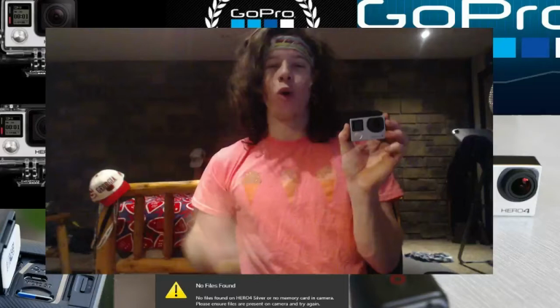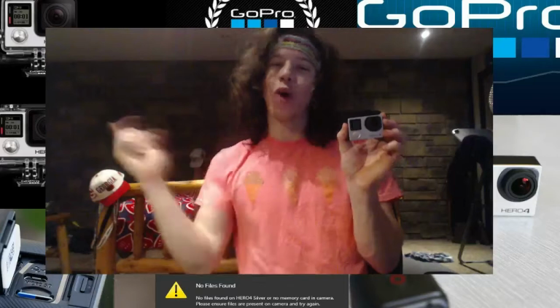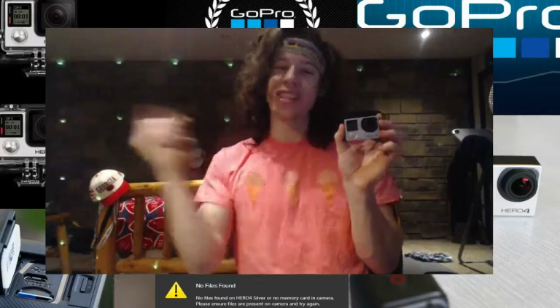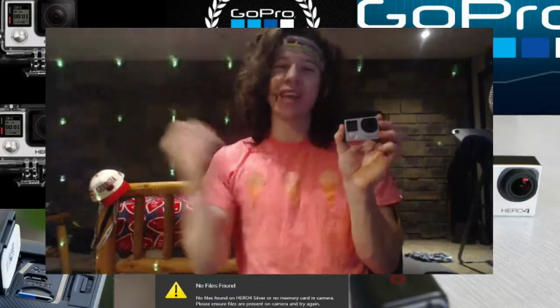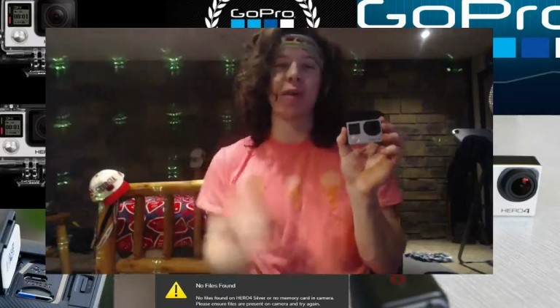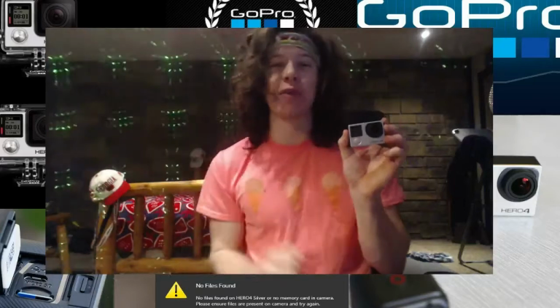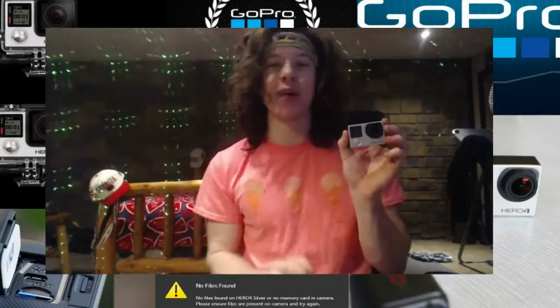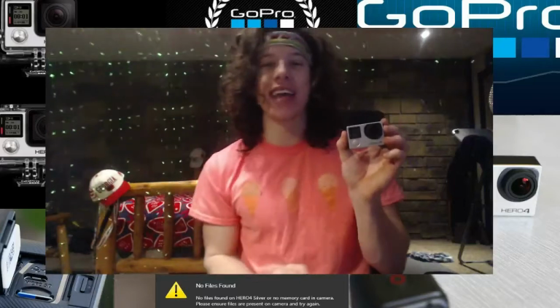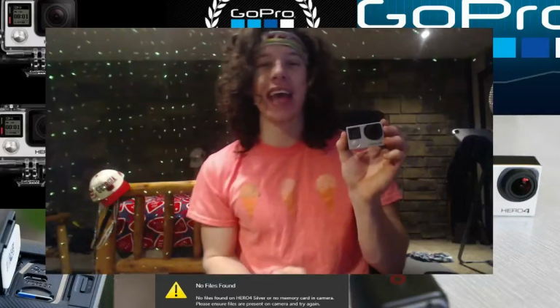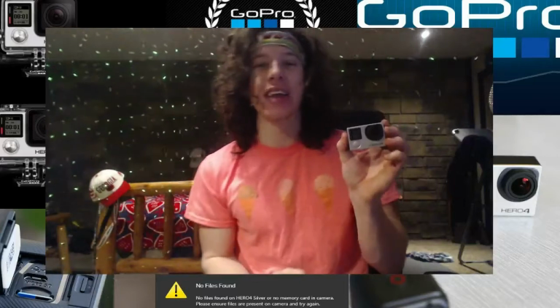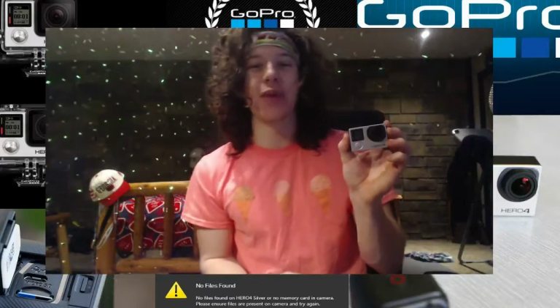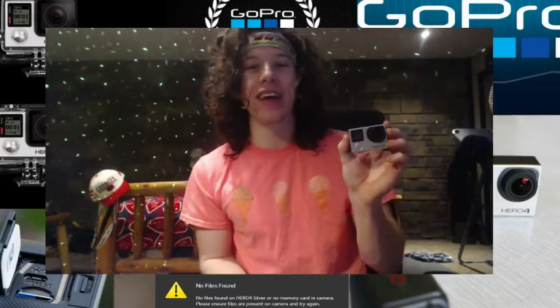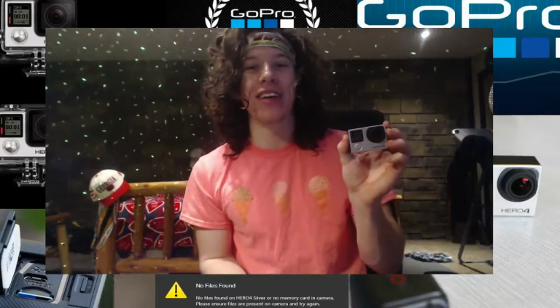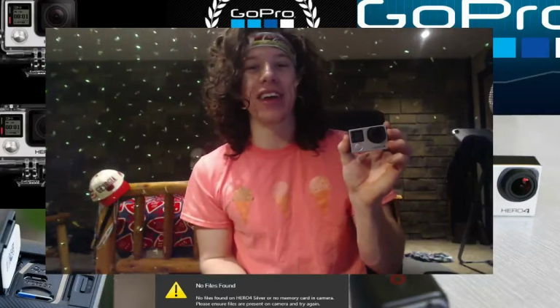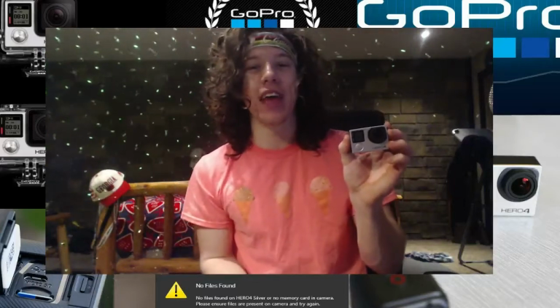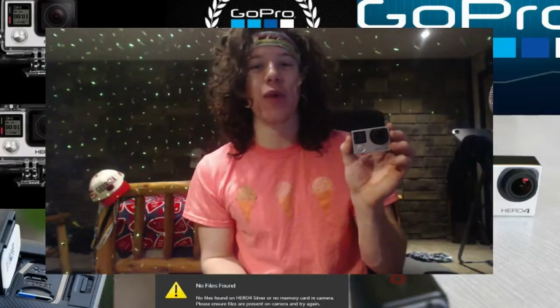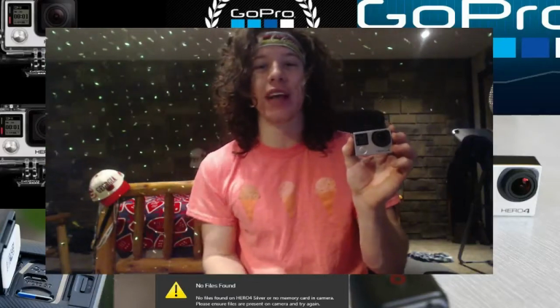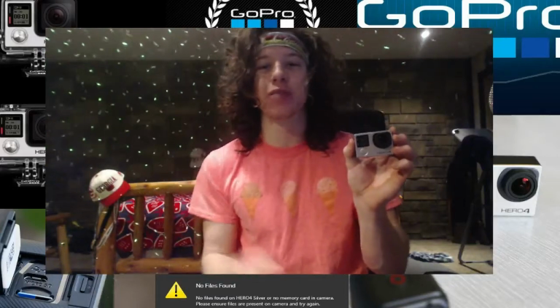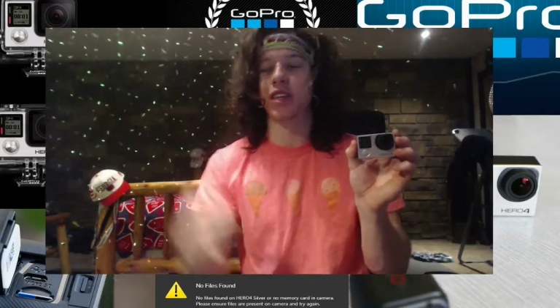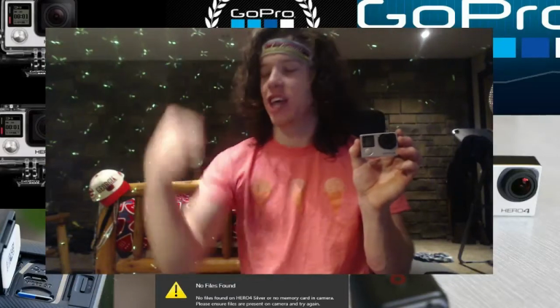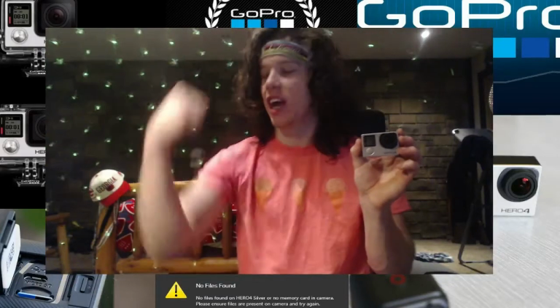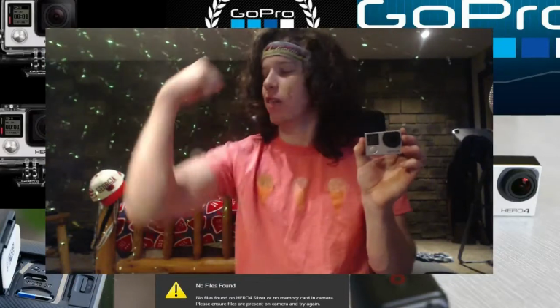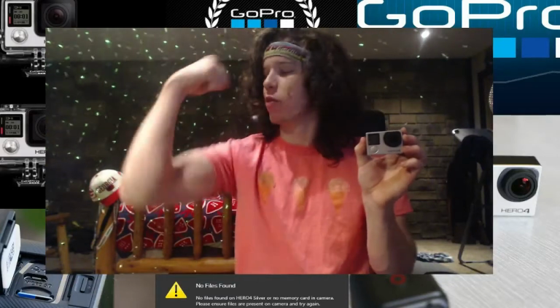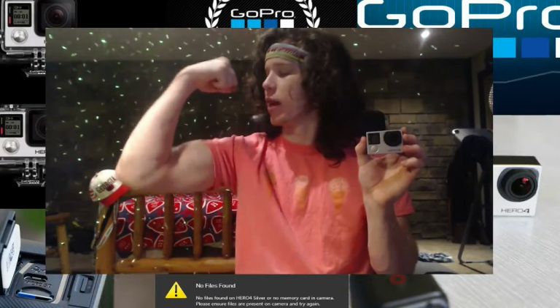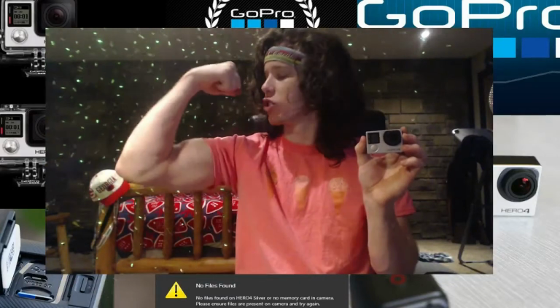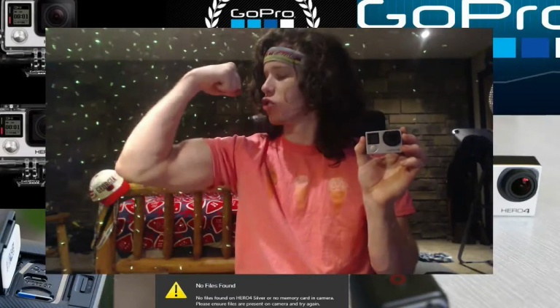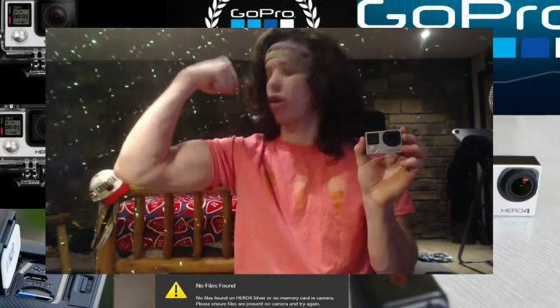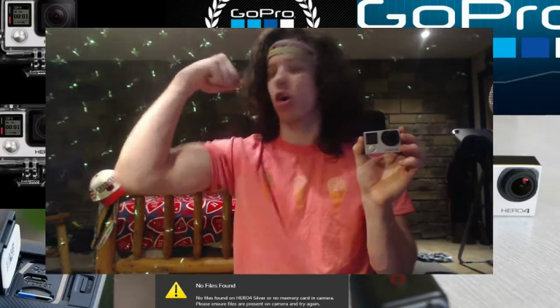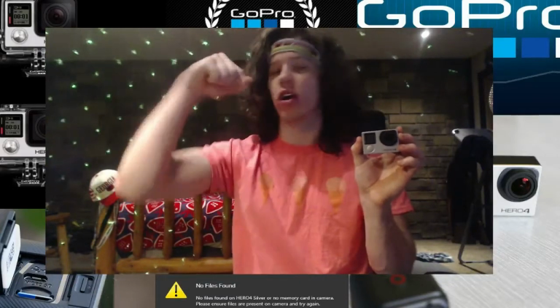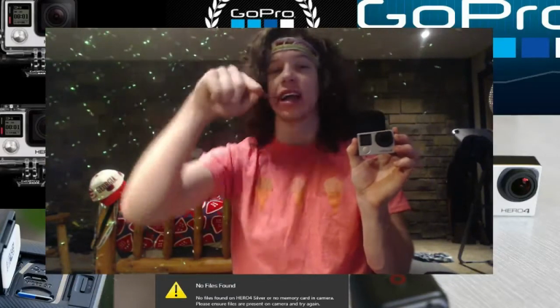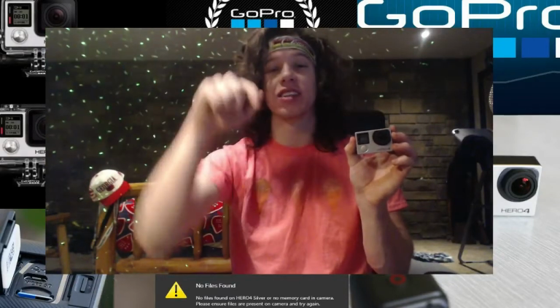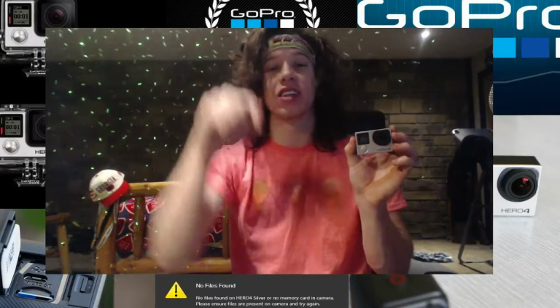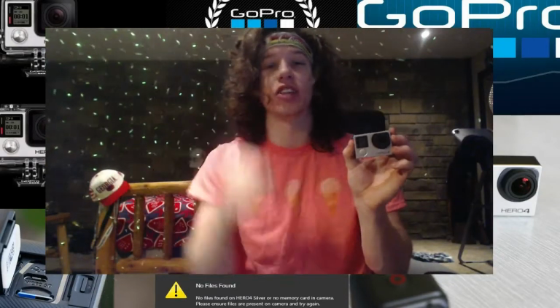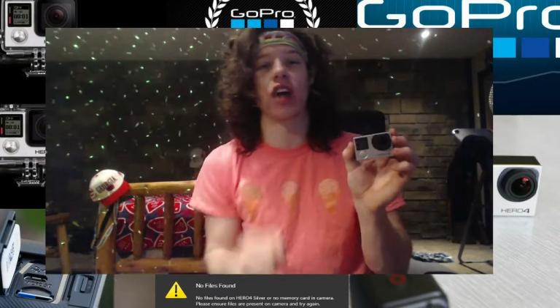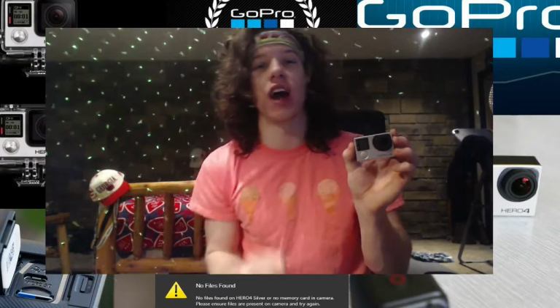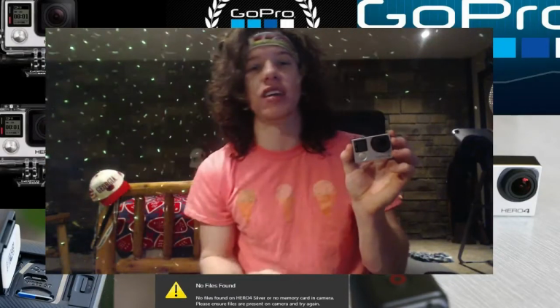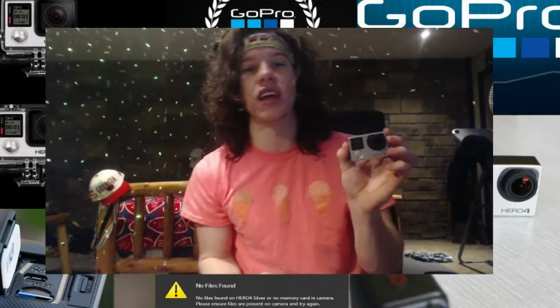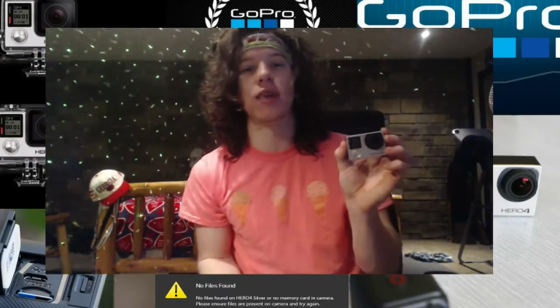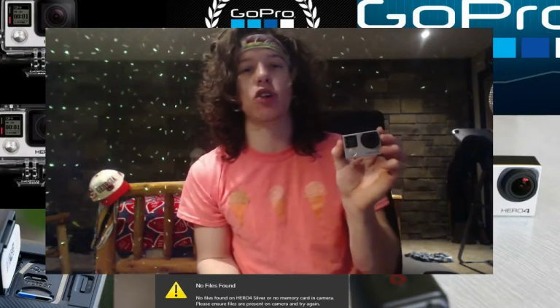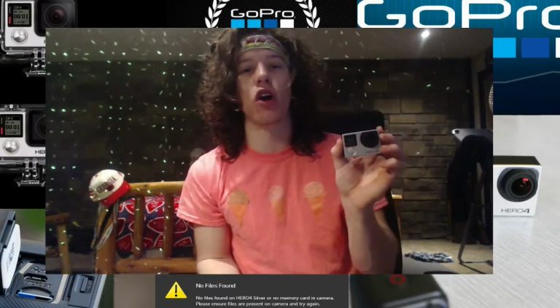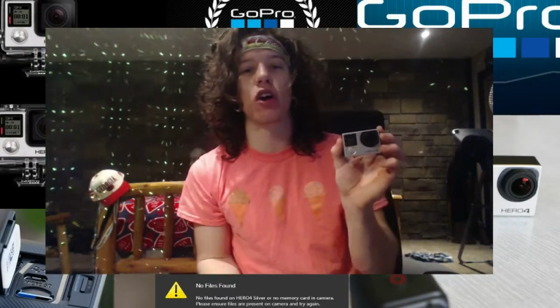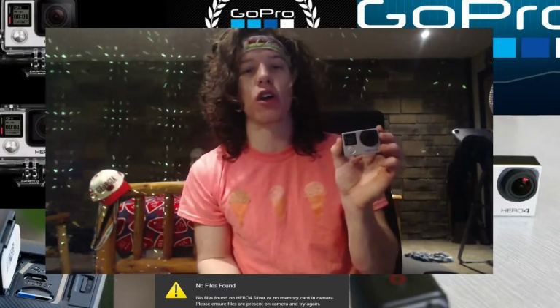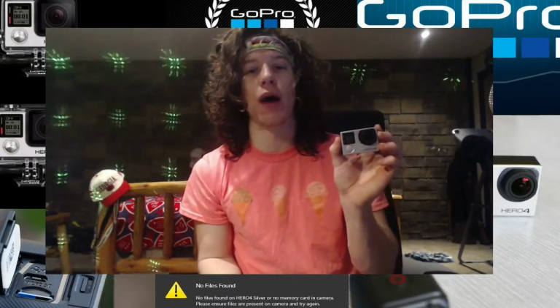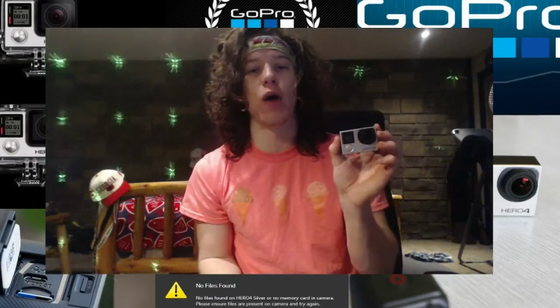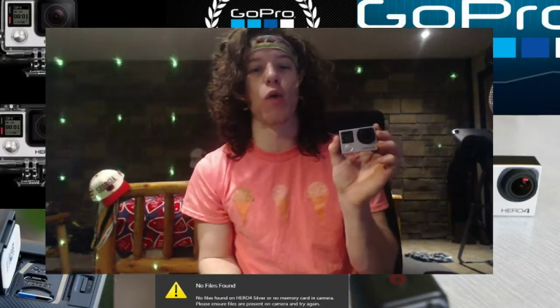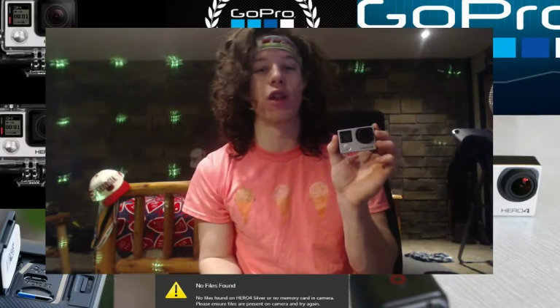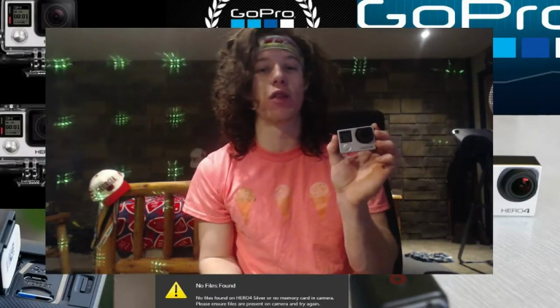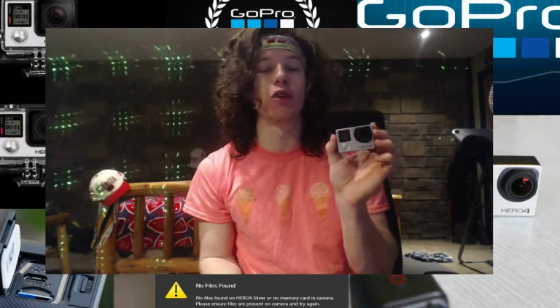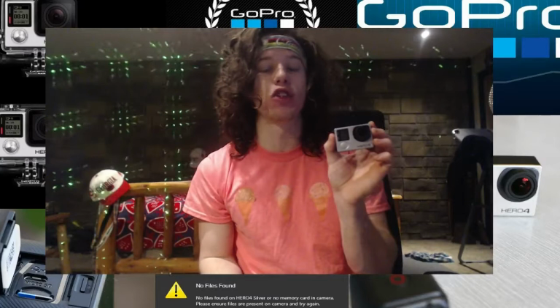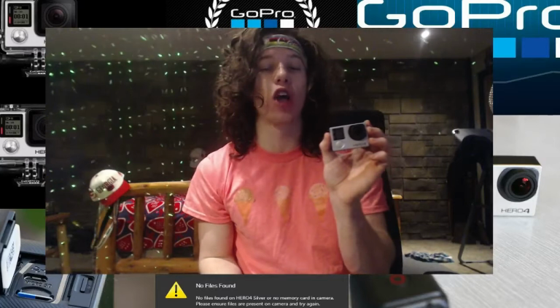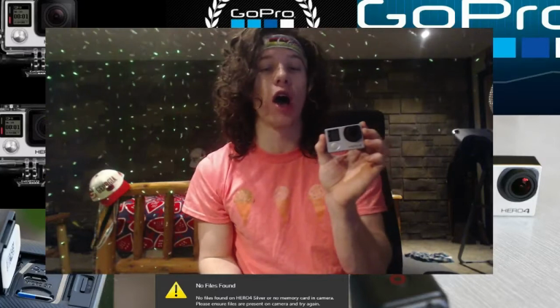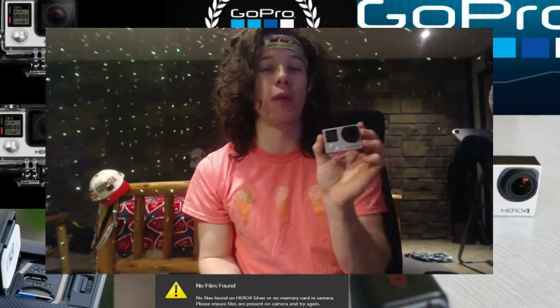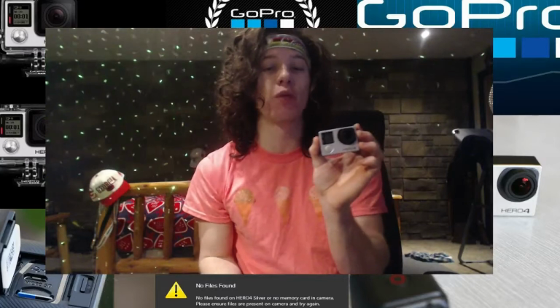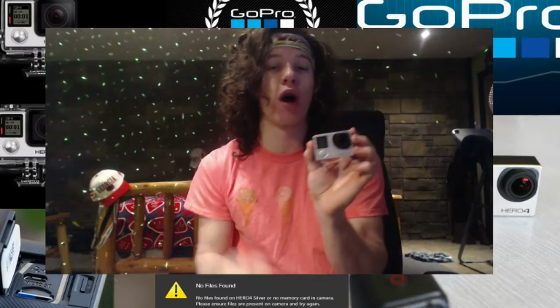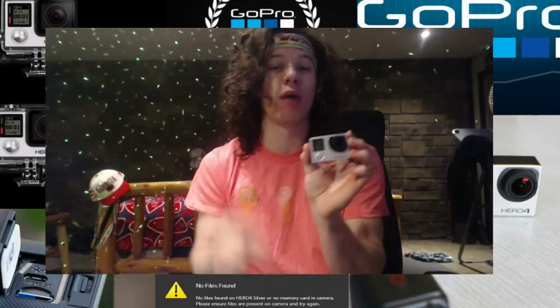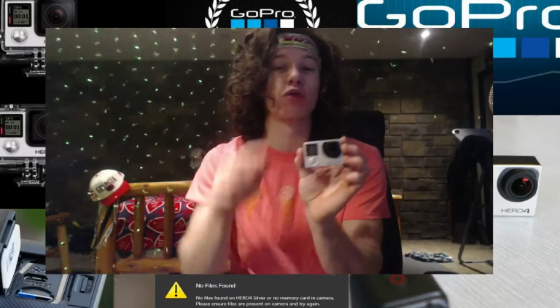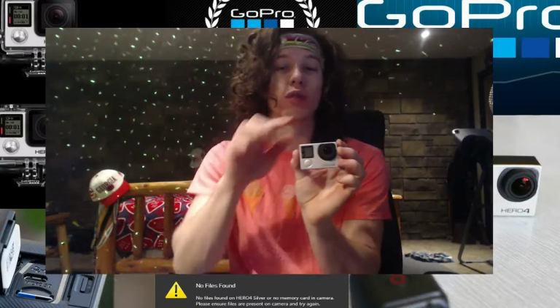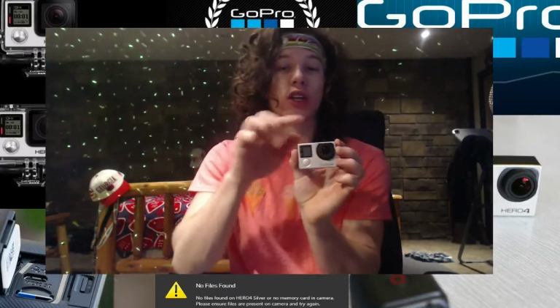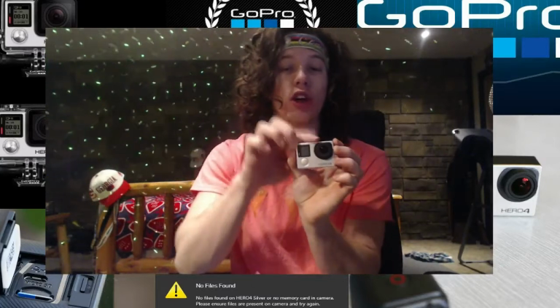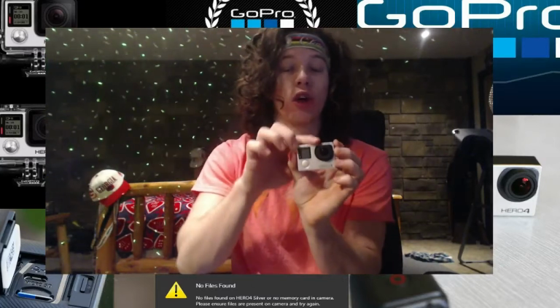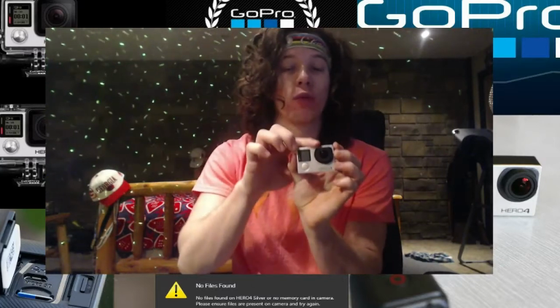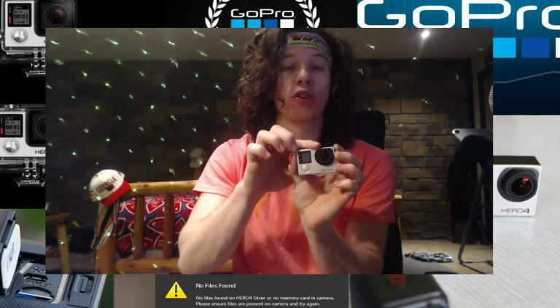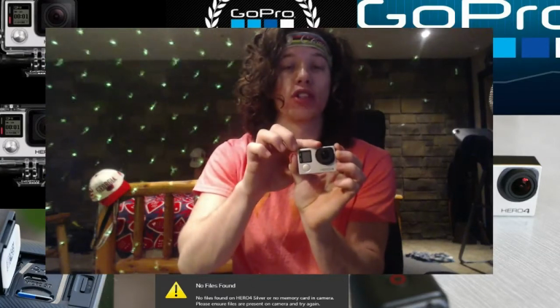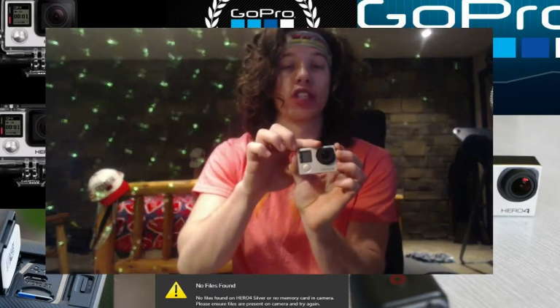What's up everybody? Caleb Wagner, aka WagsMyTag, coming back strong inside your eye and today I'm talking about one of the most common problems with the GoPro series.